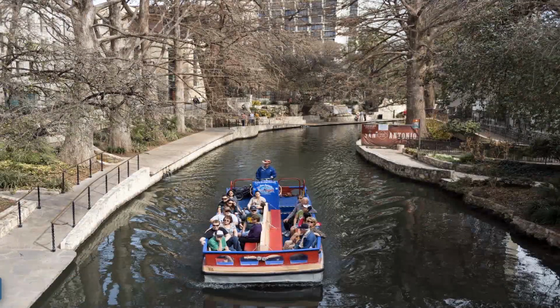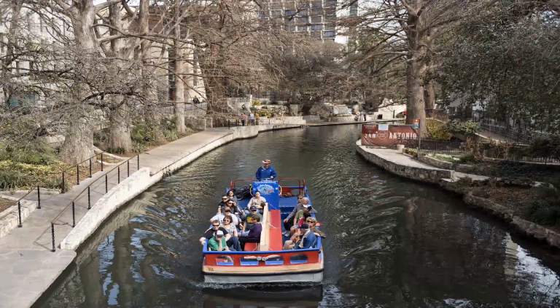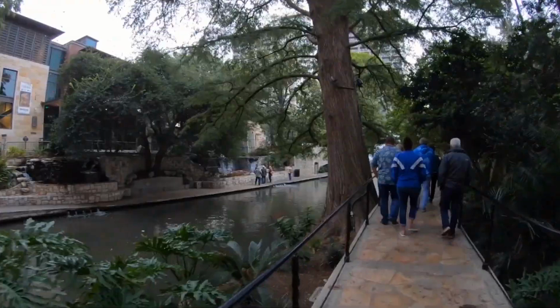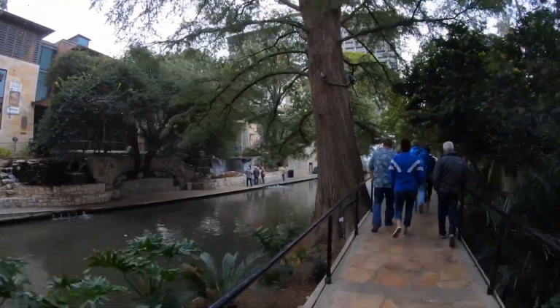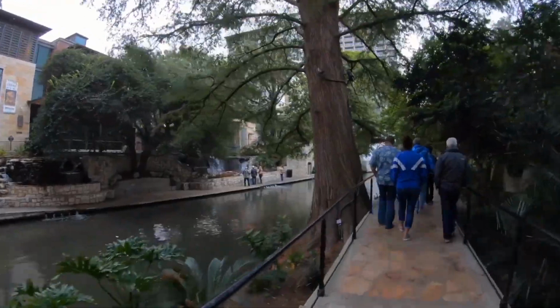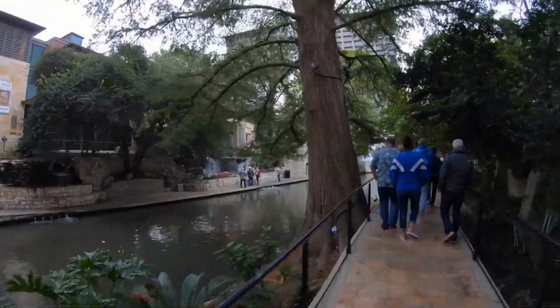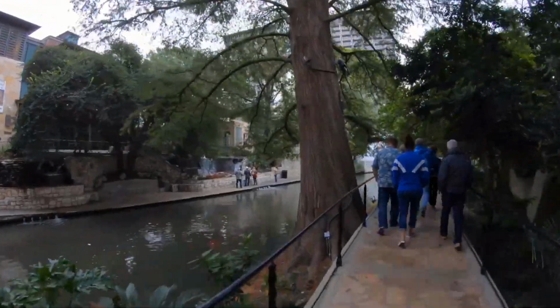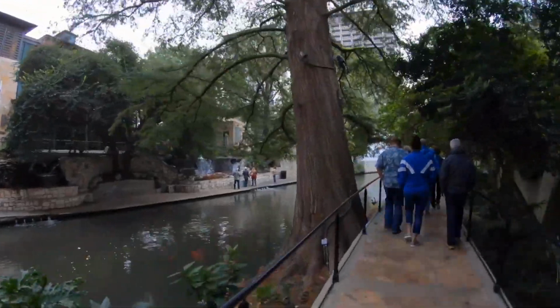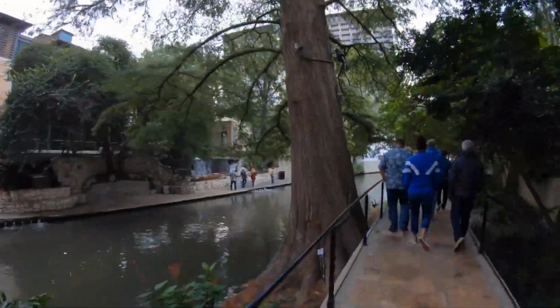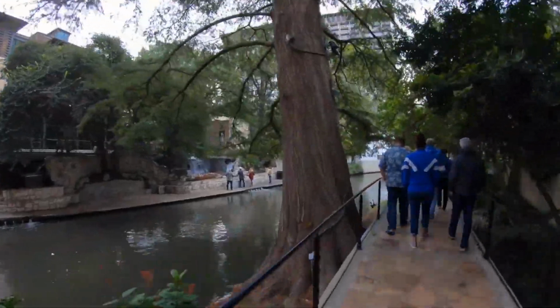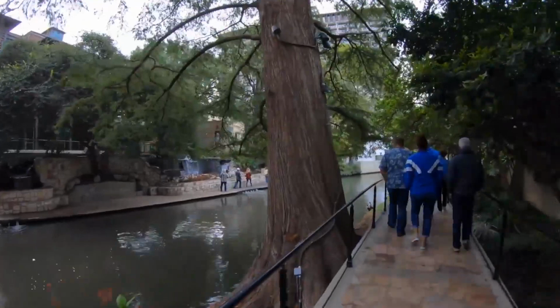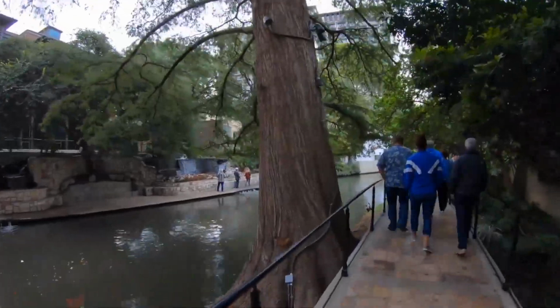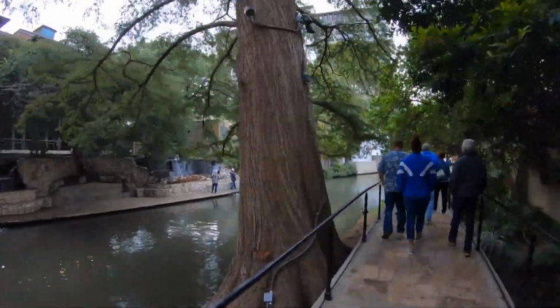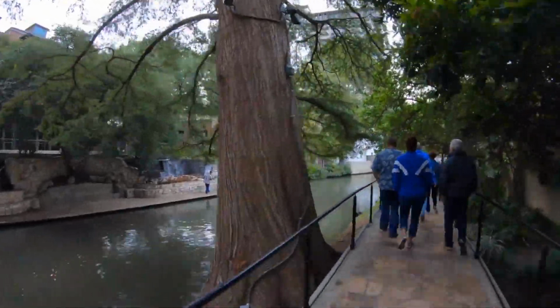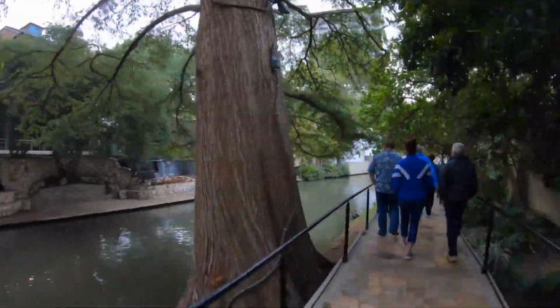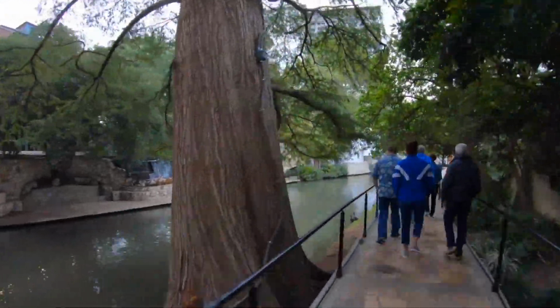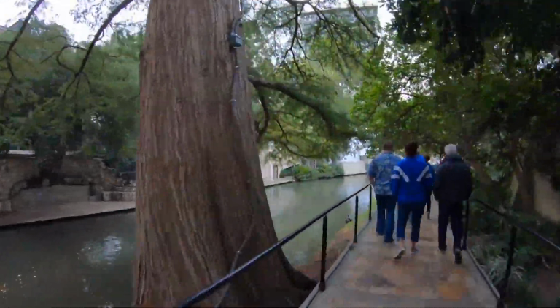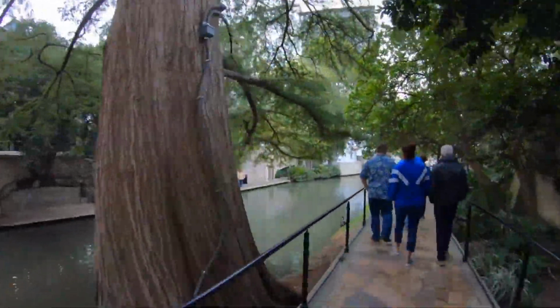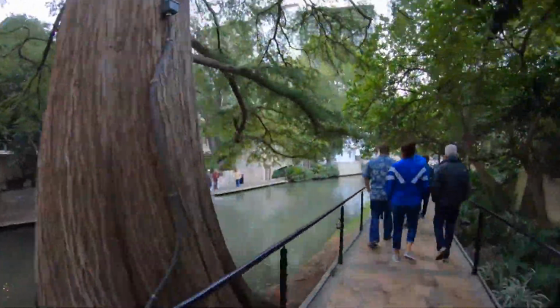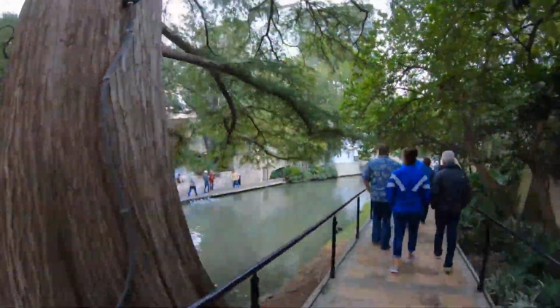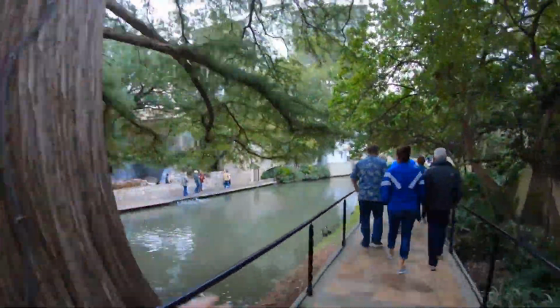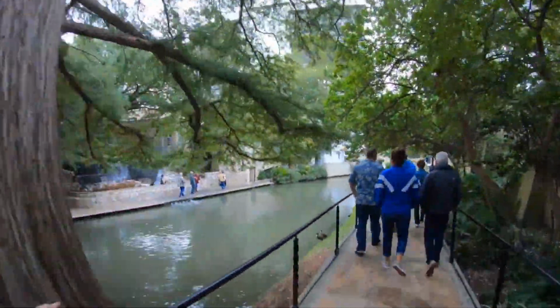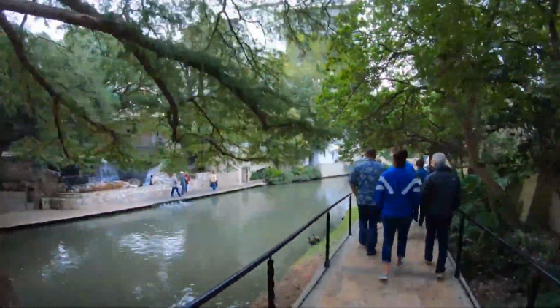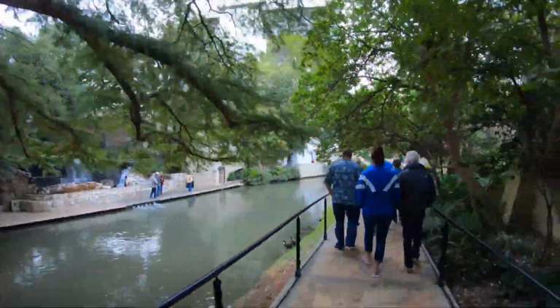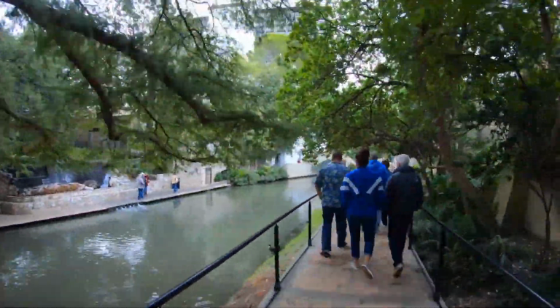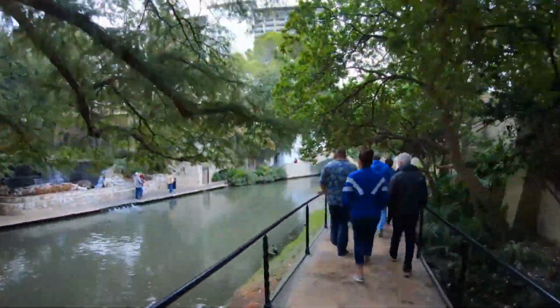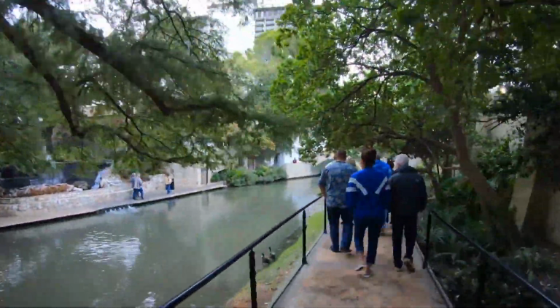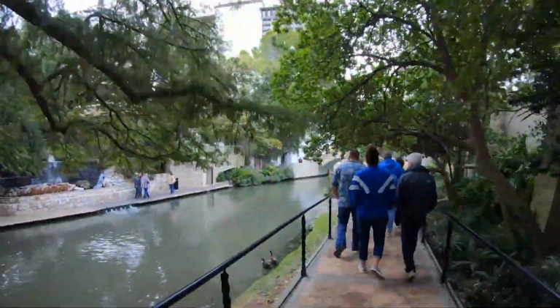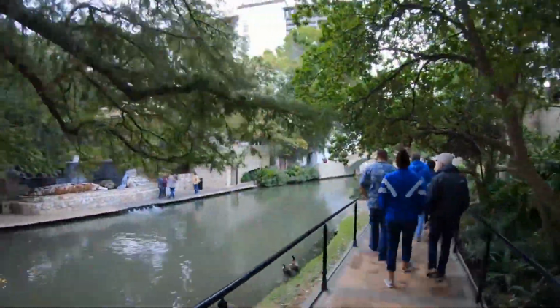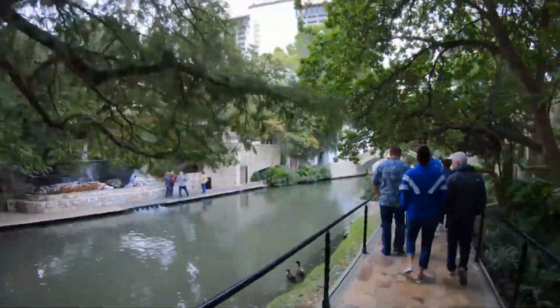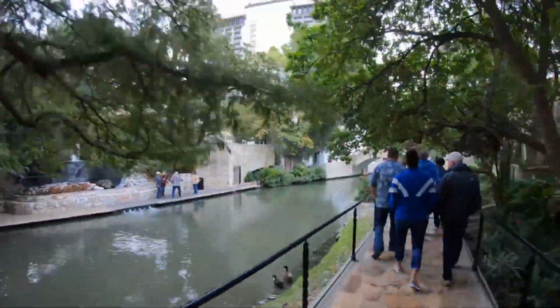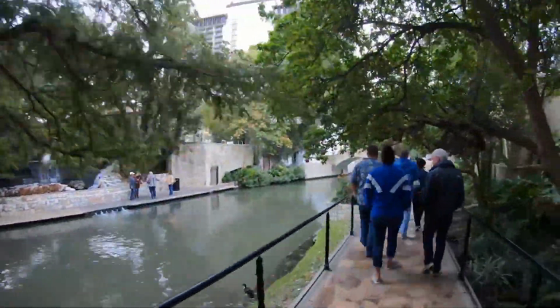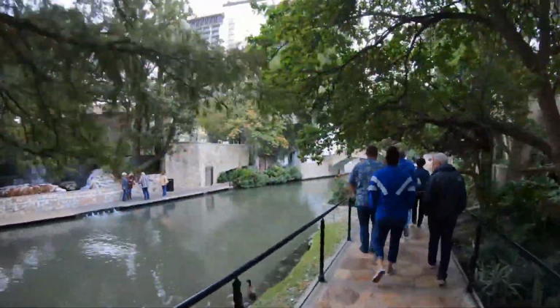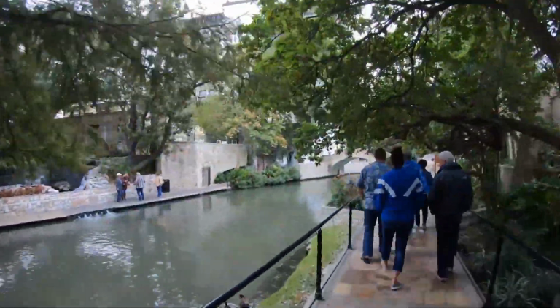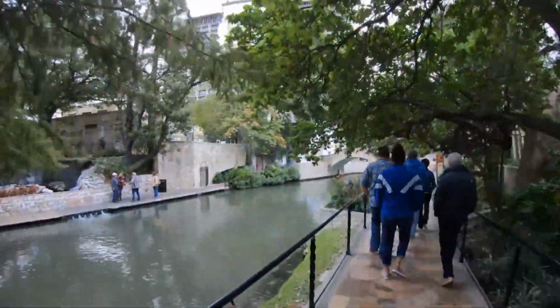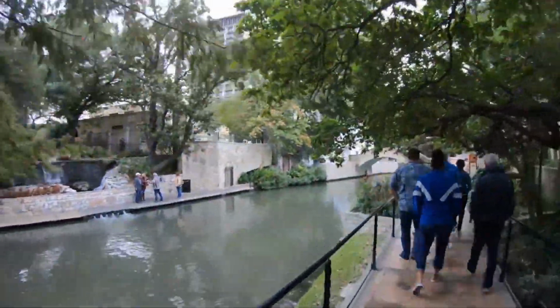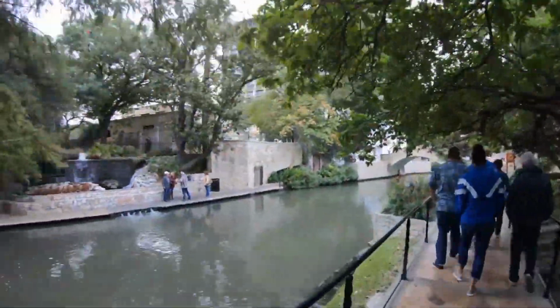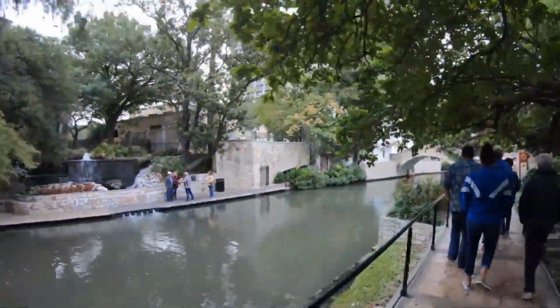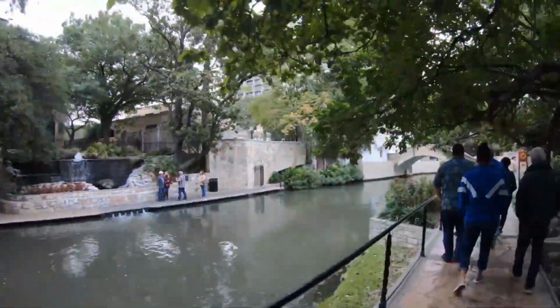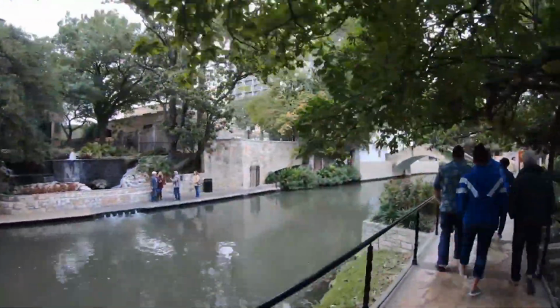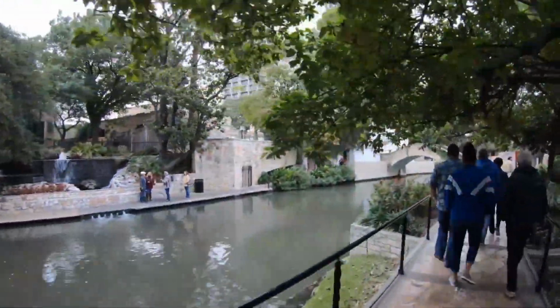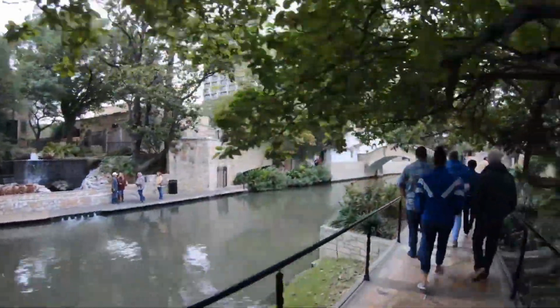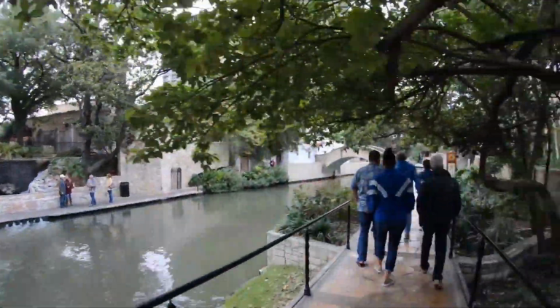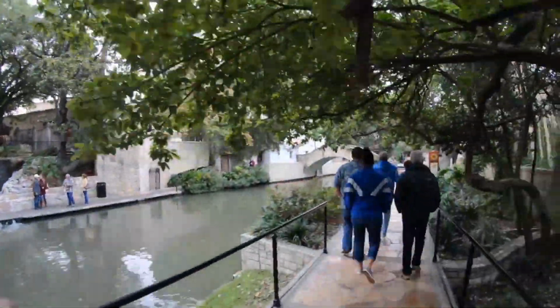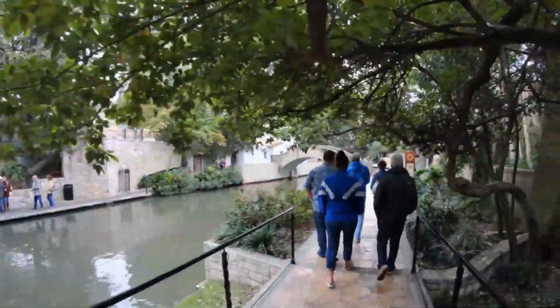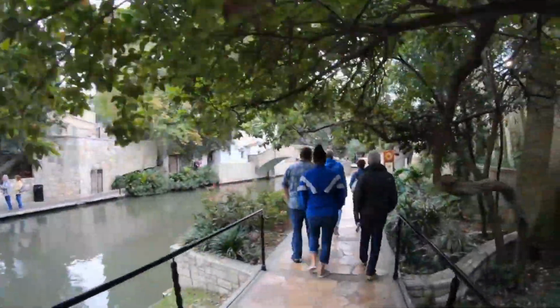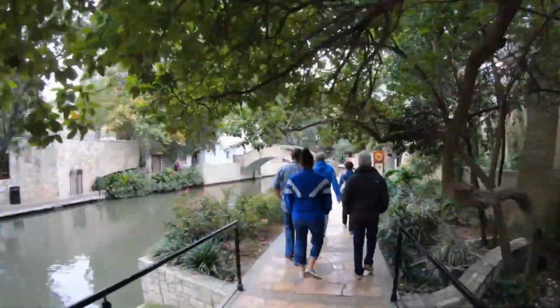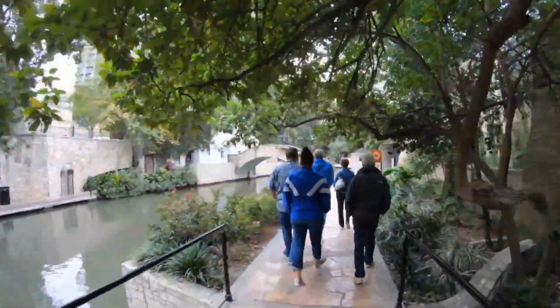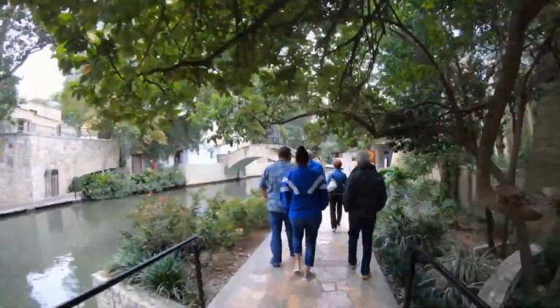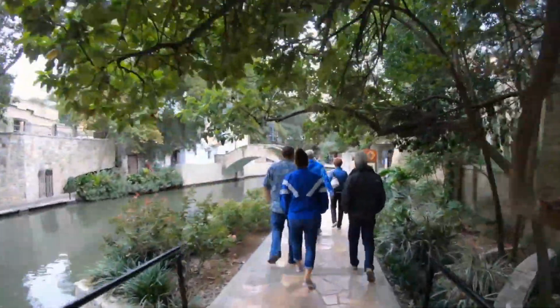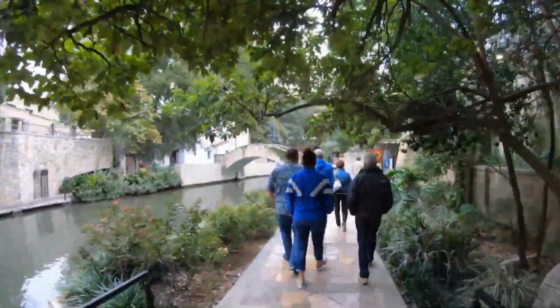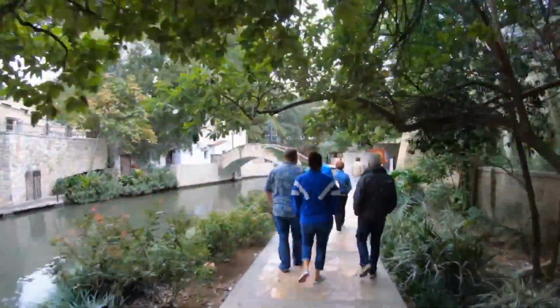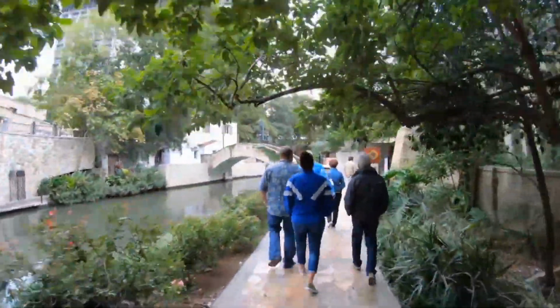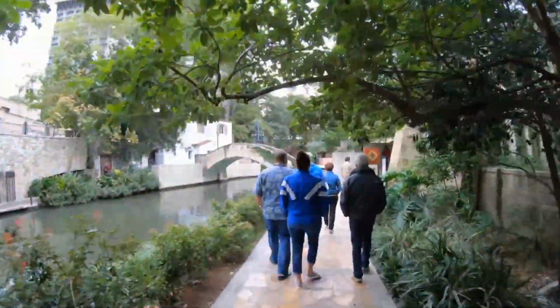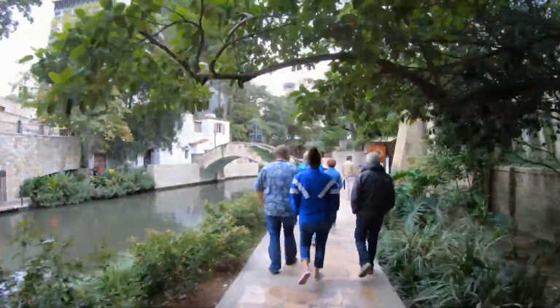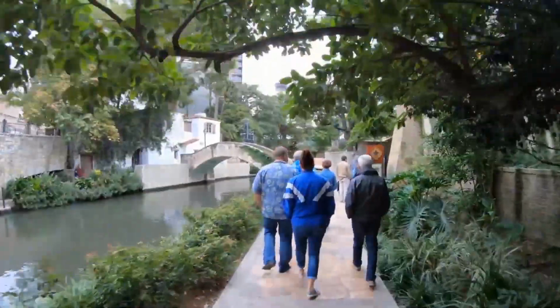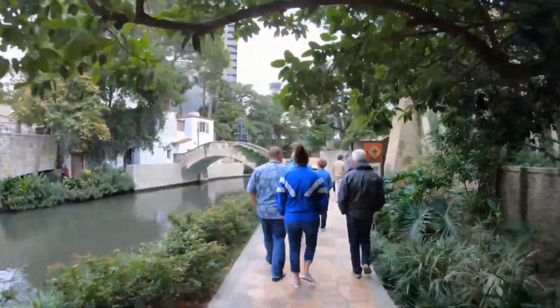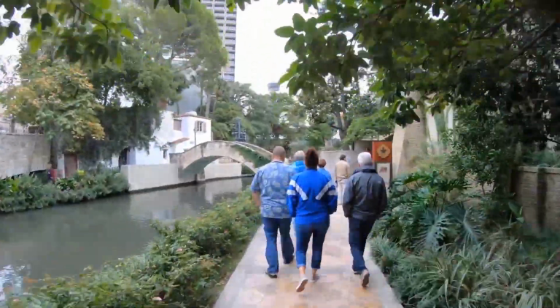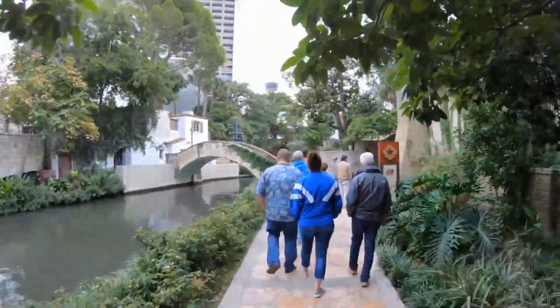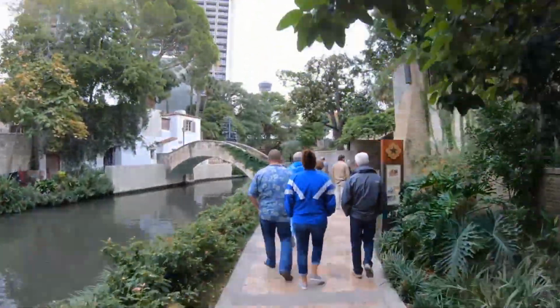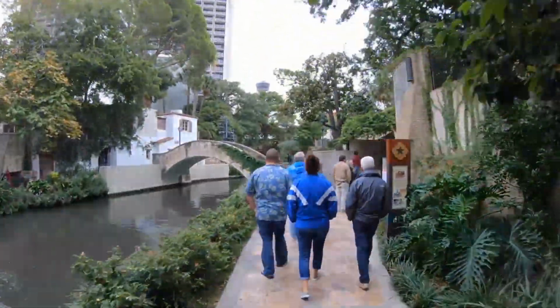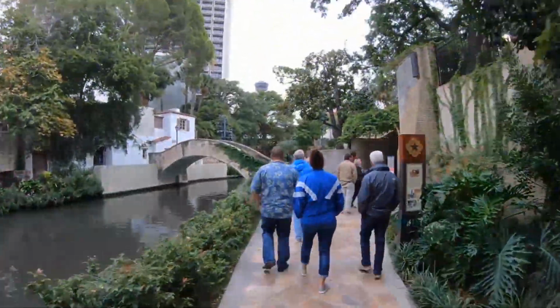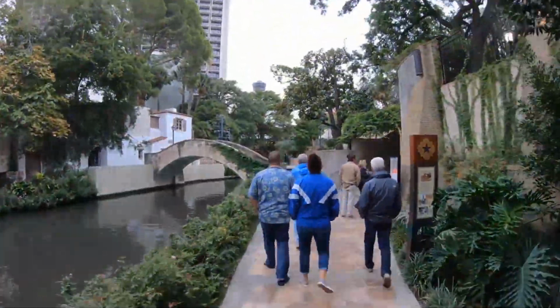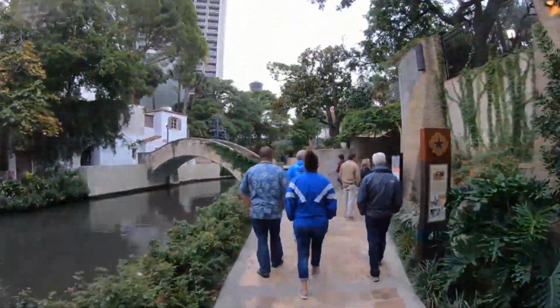The Riverwalk is a city park and network of walkways along the banks of the San Antonio River, one story beneath the streets of the city.